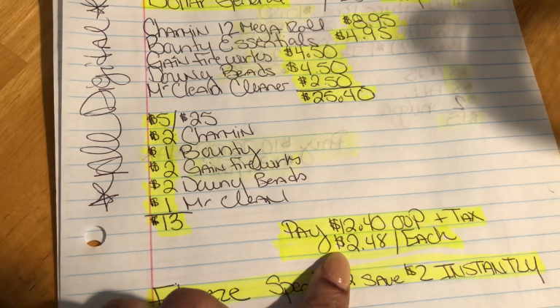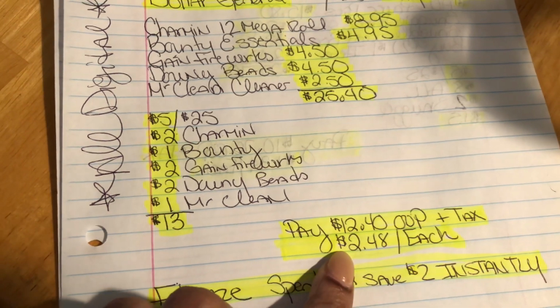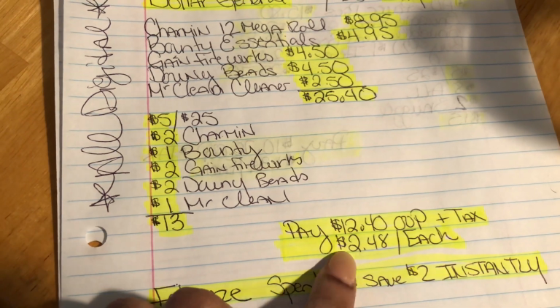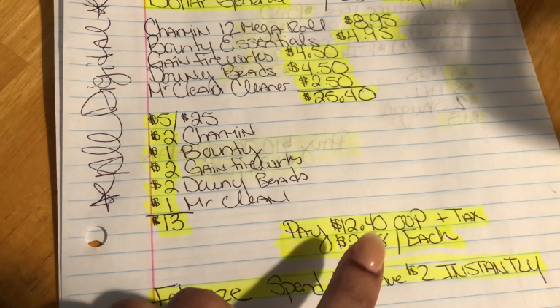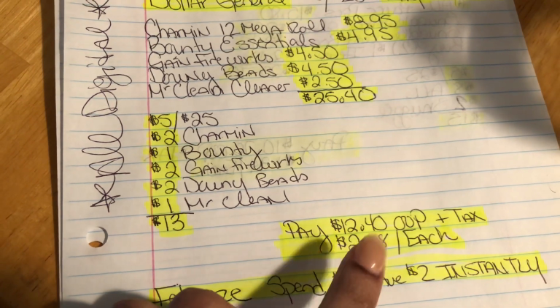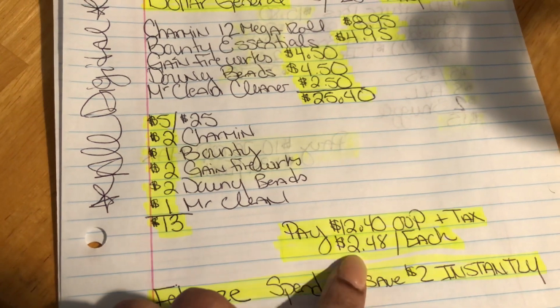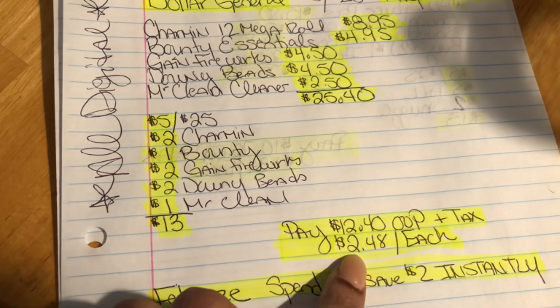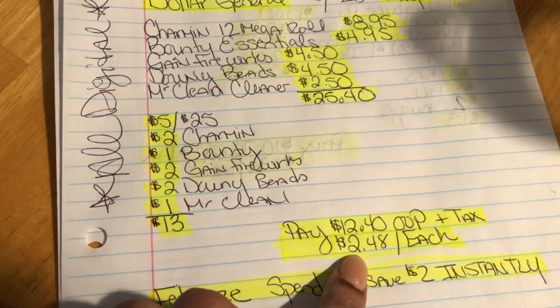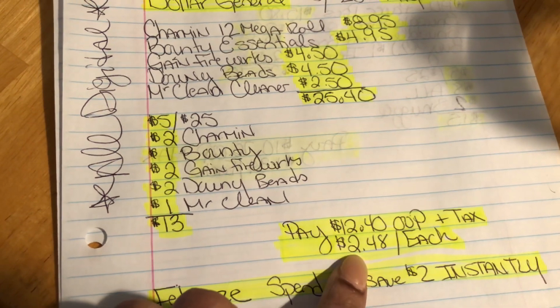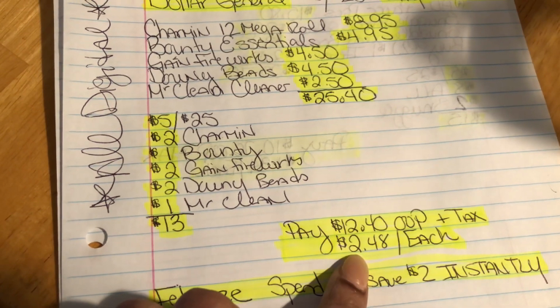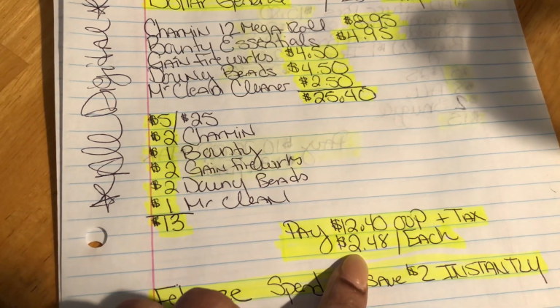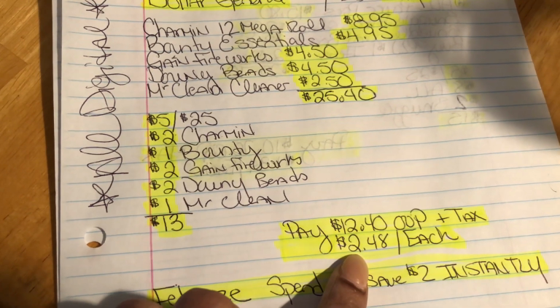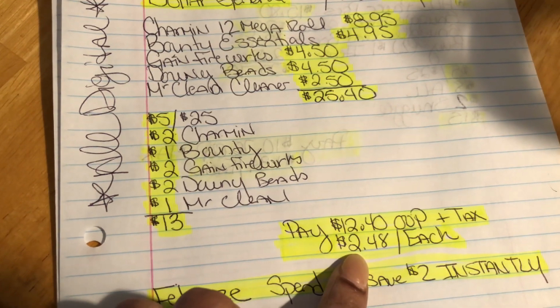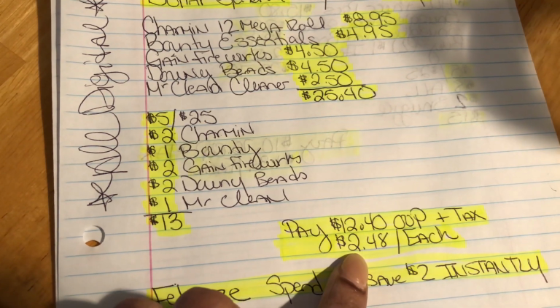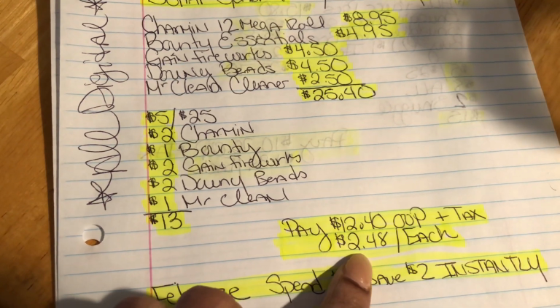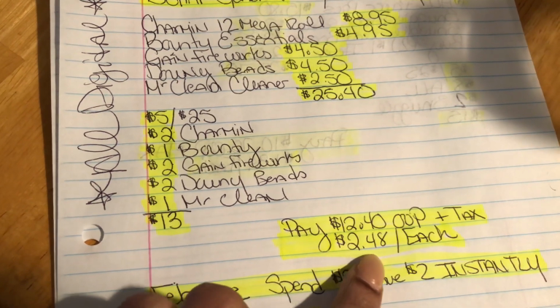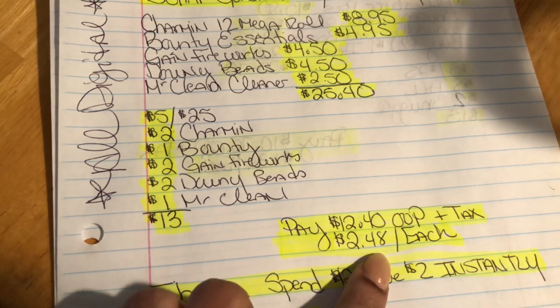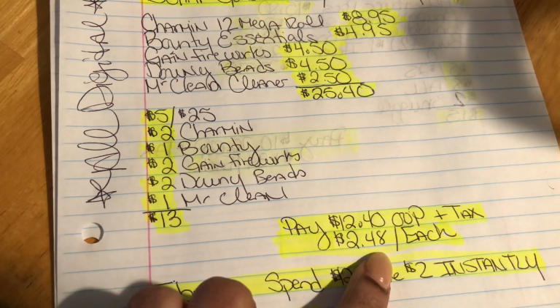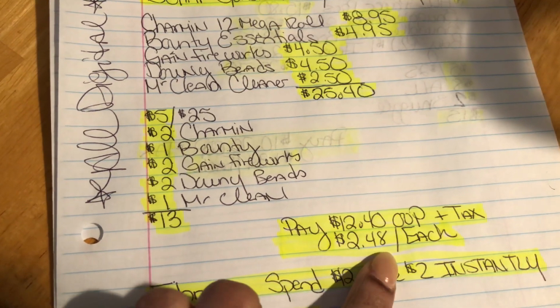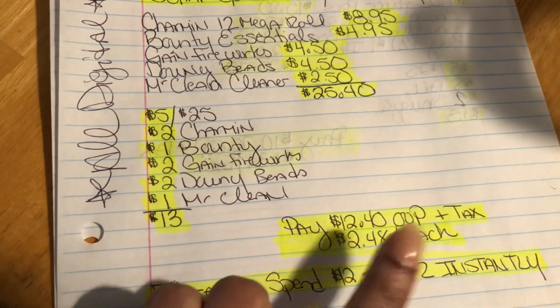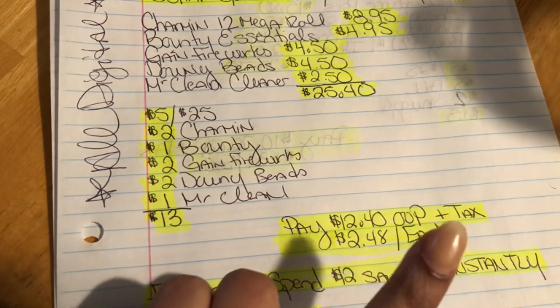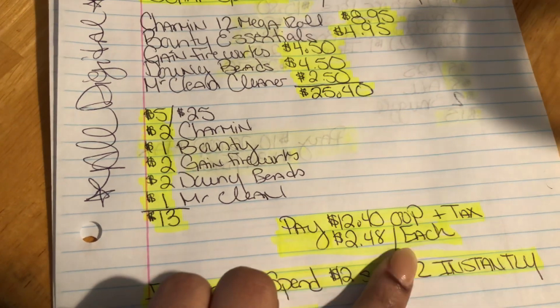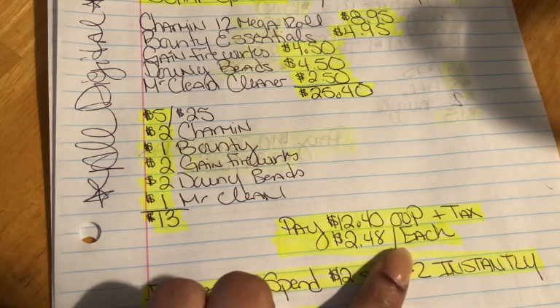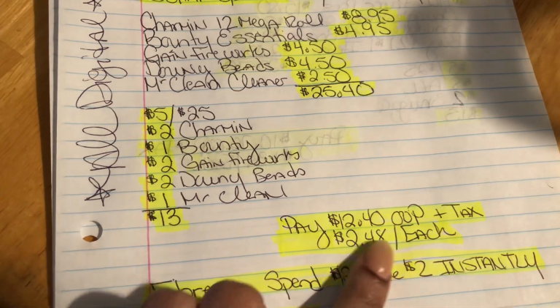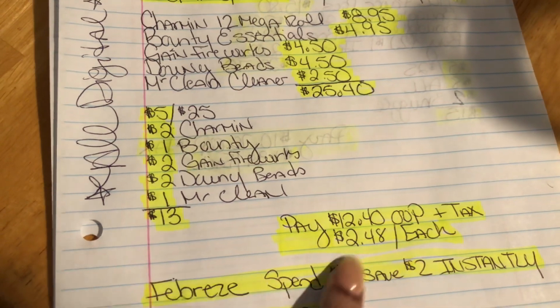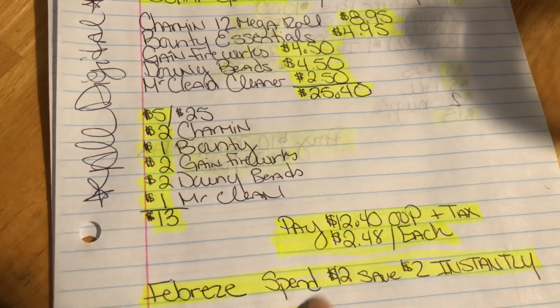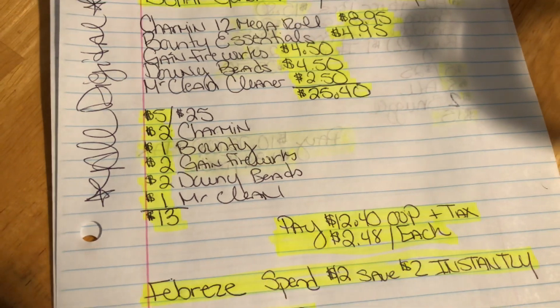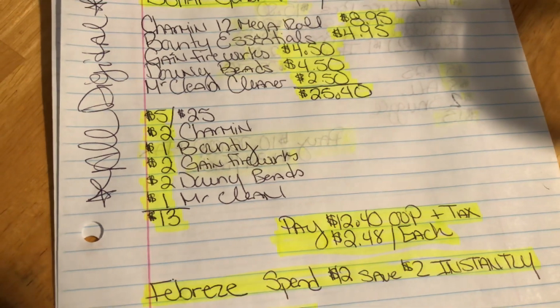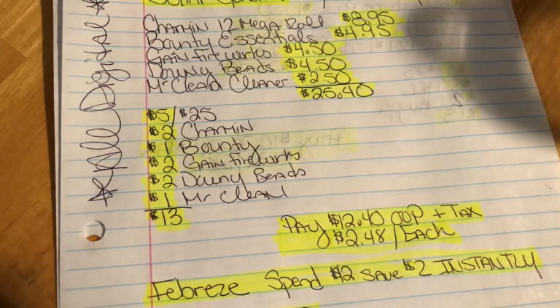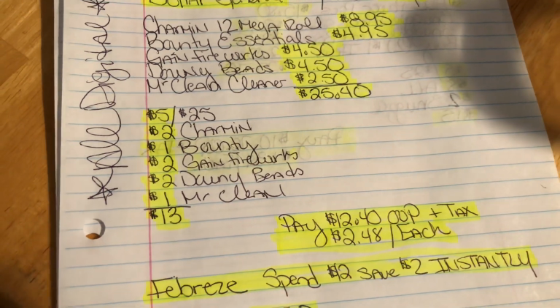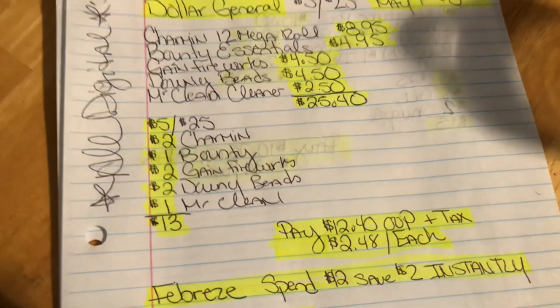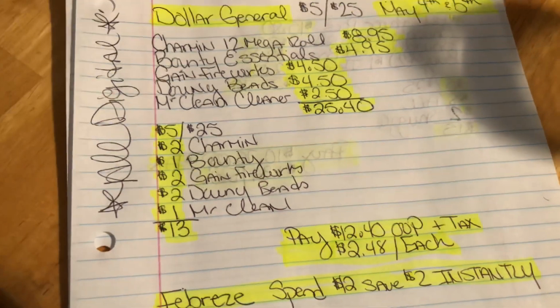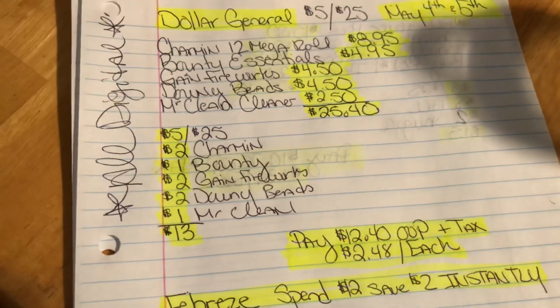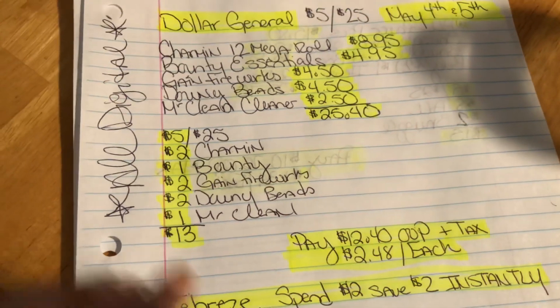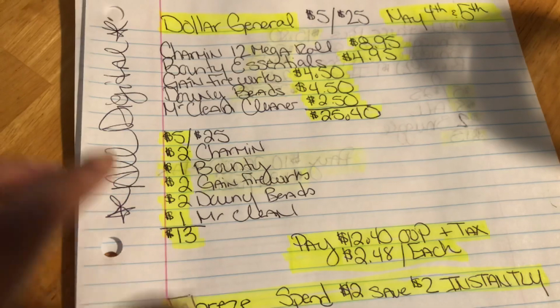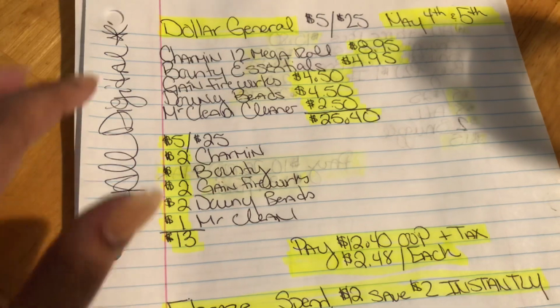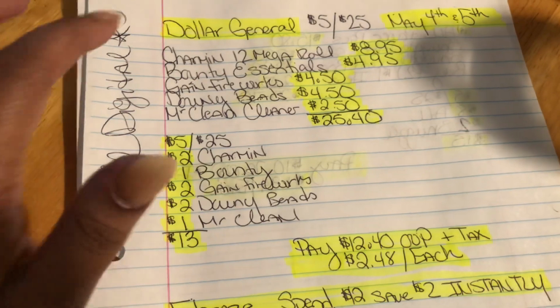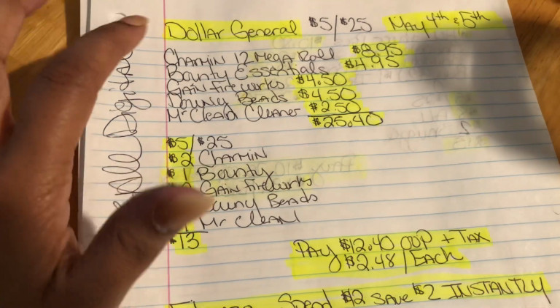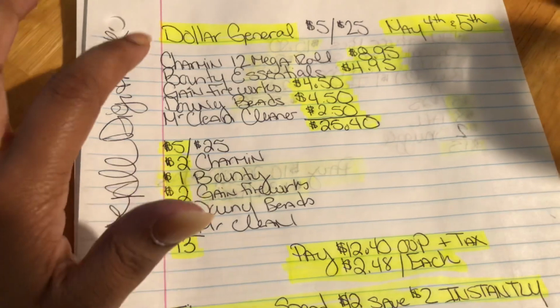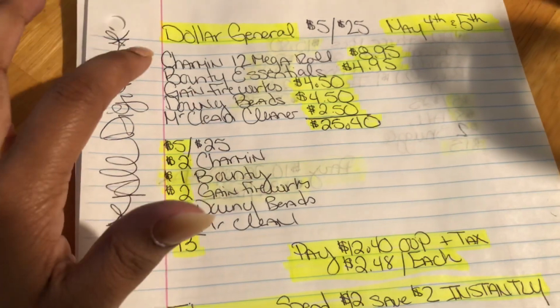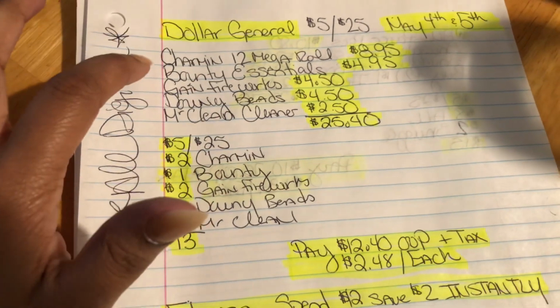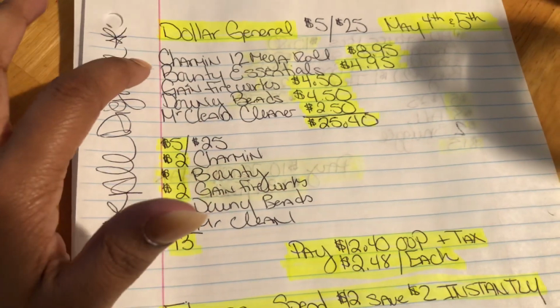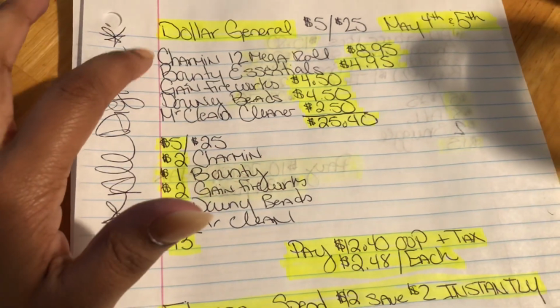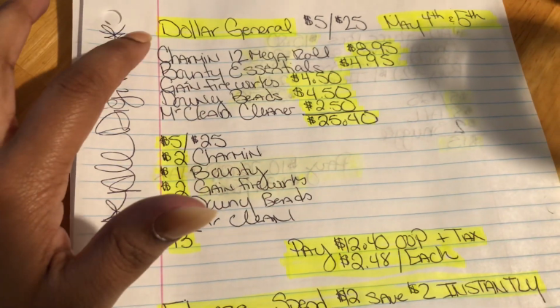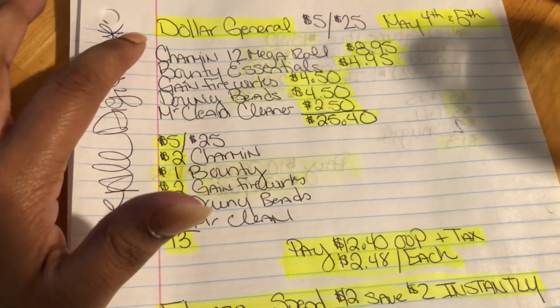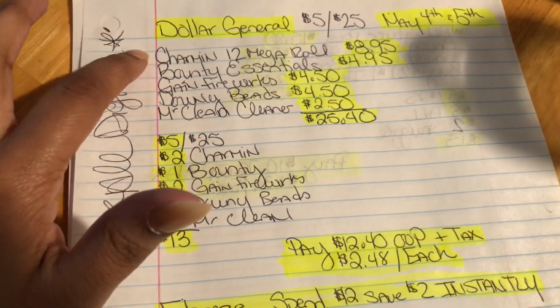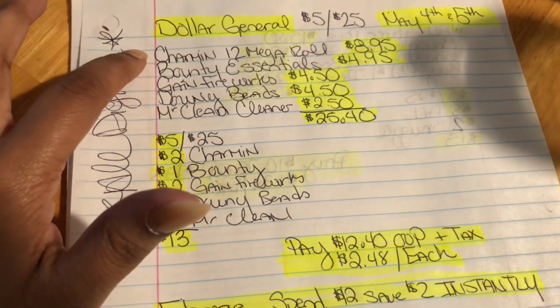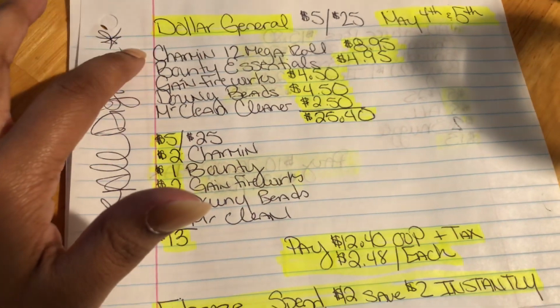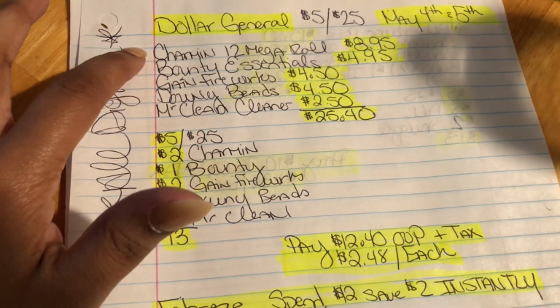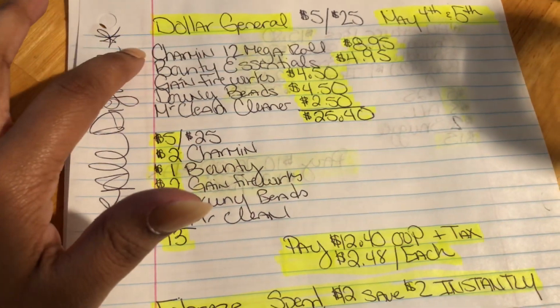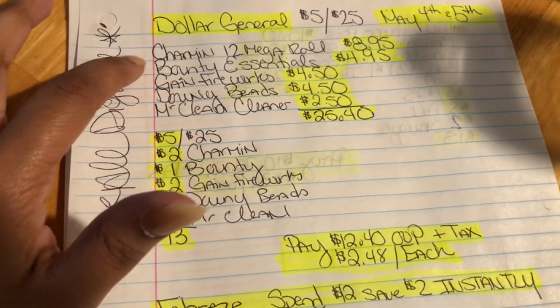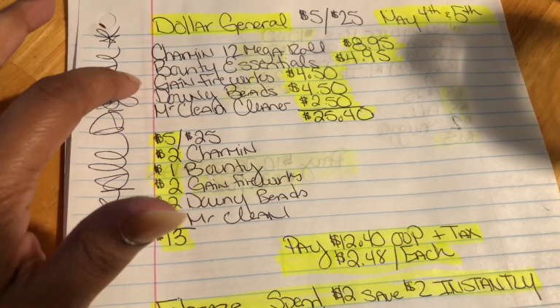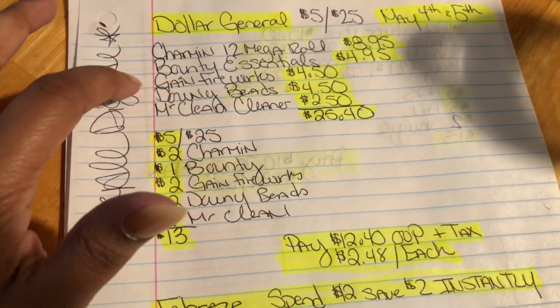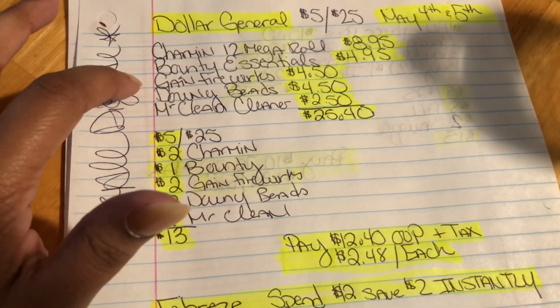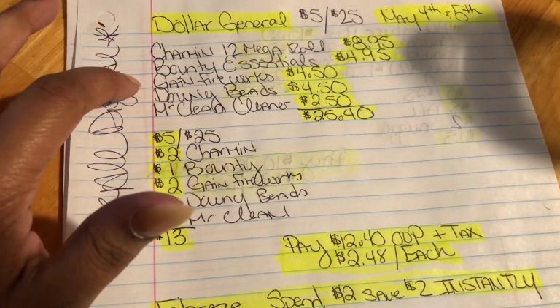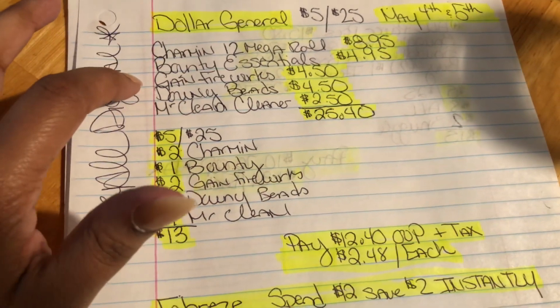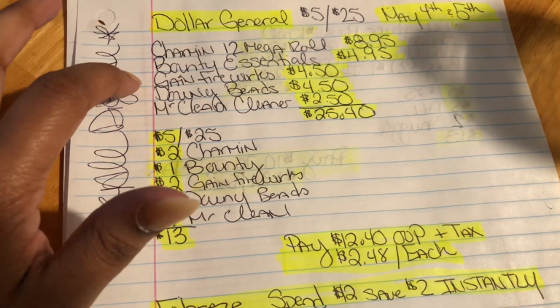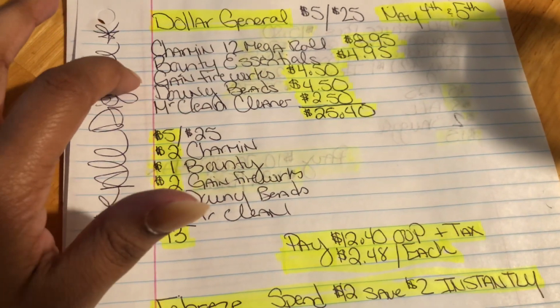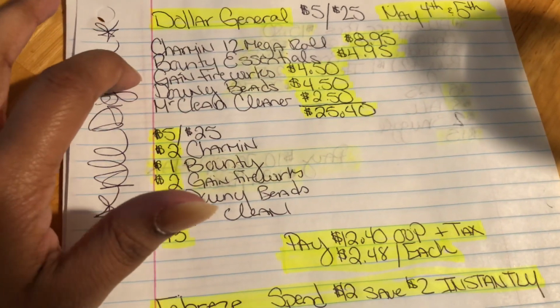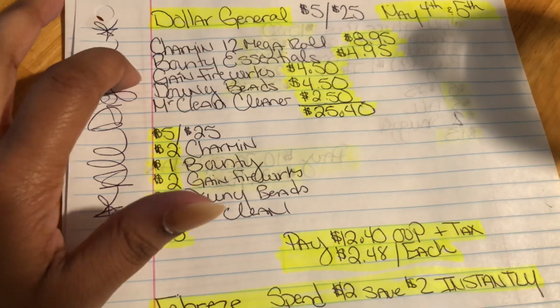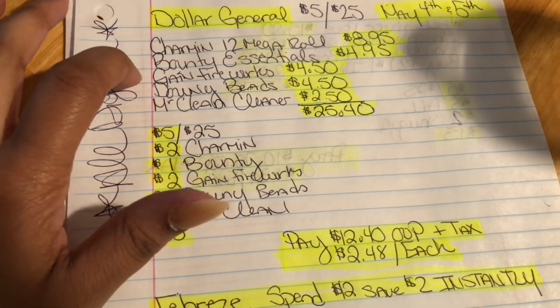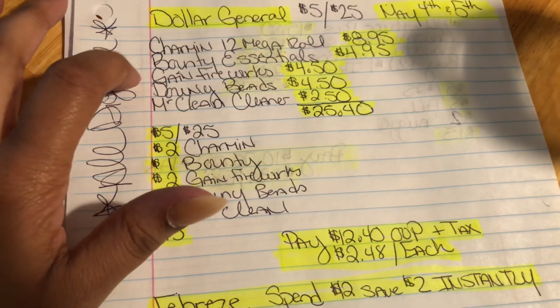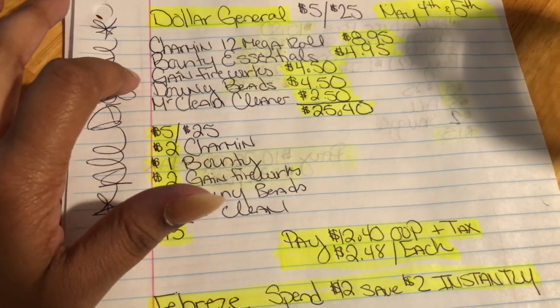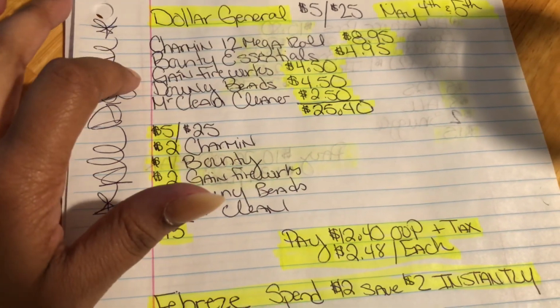That makes it $2.48 for each item, which is really good because we do have paper products in this deal.